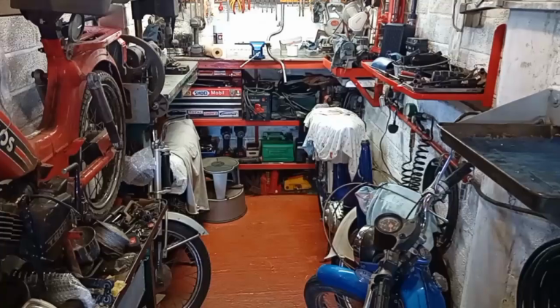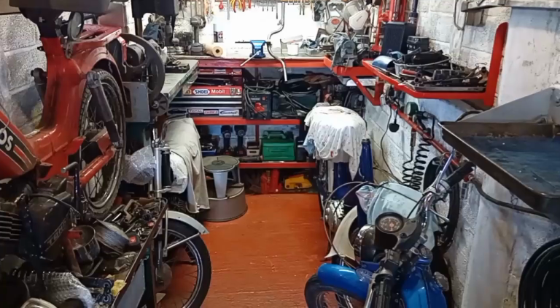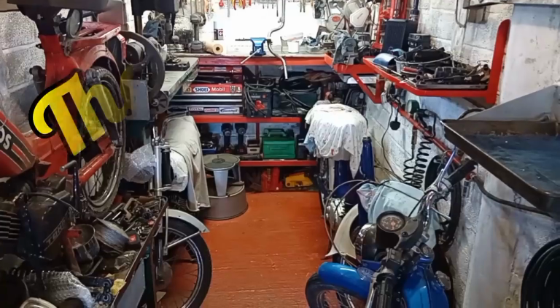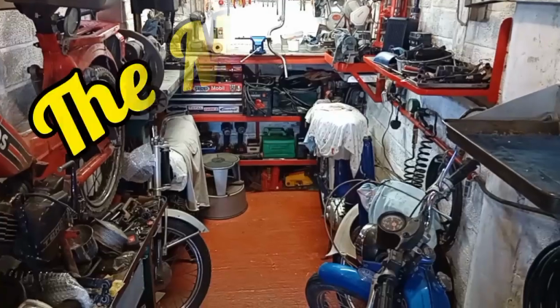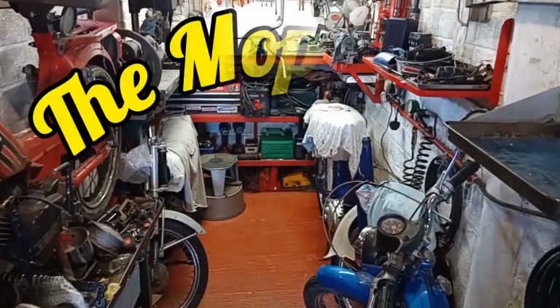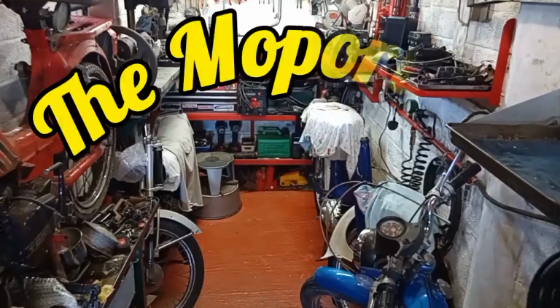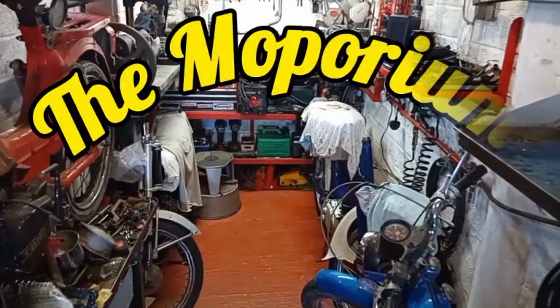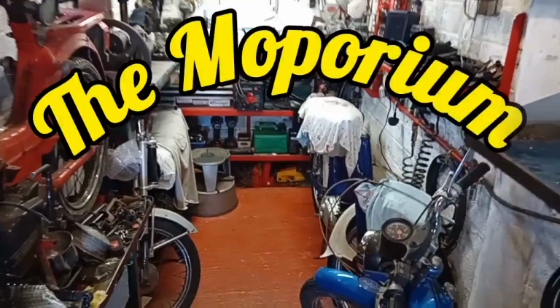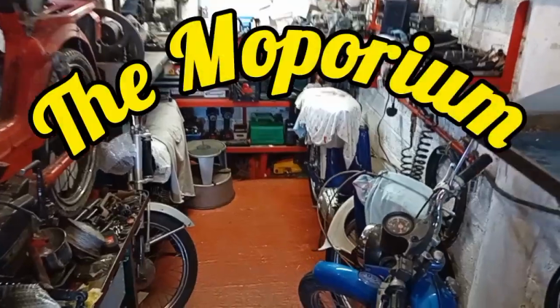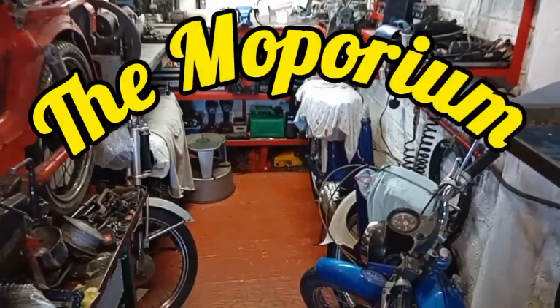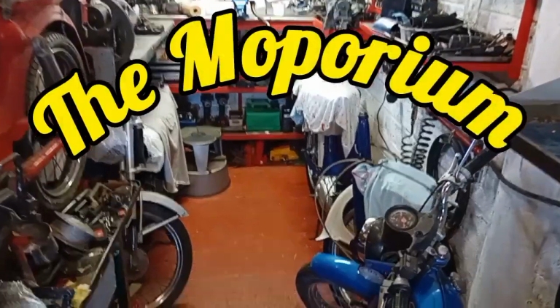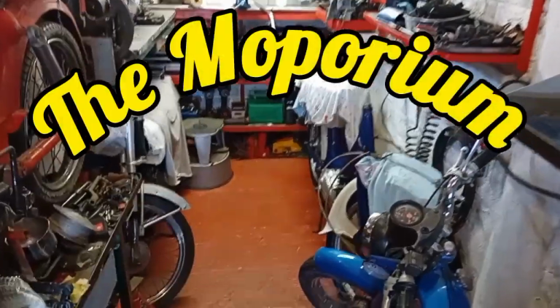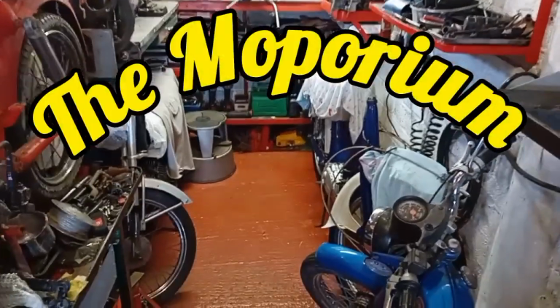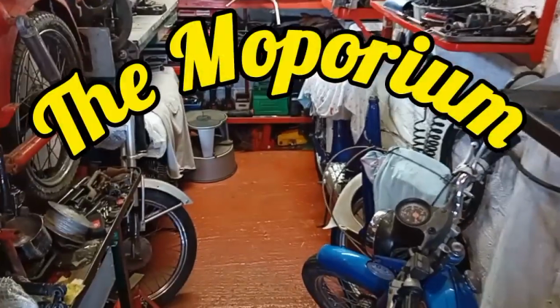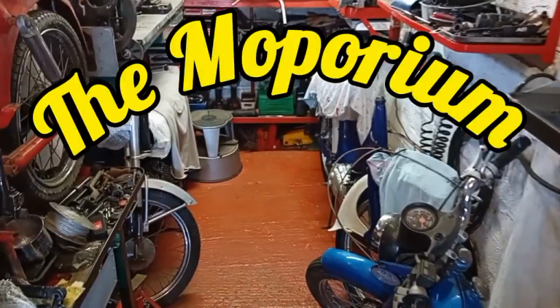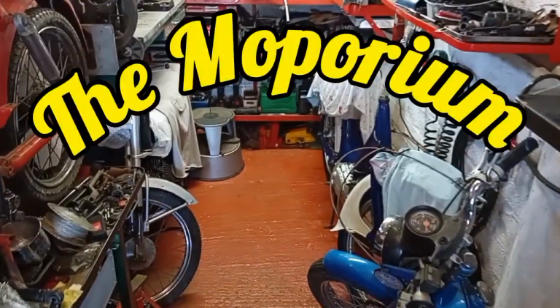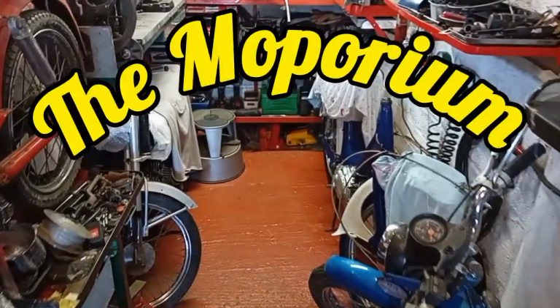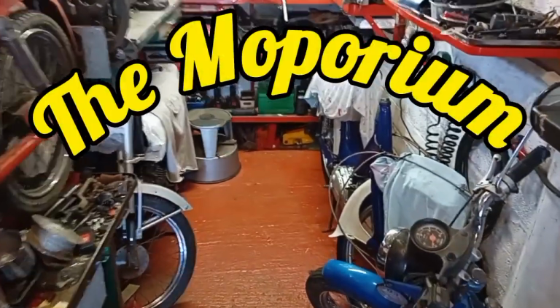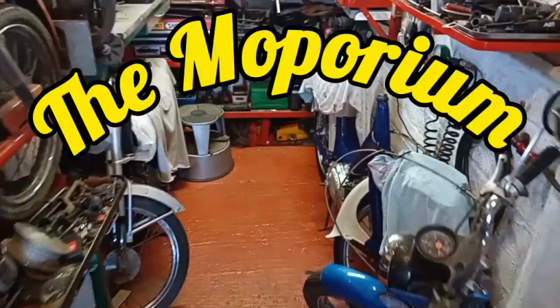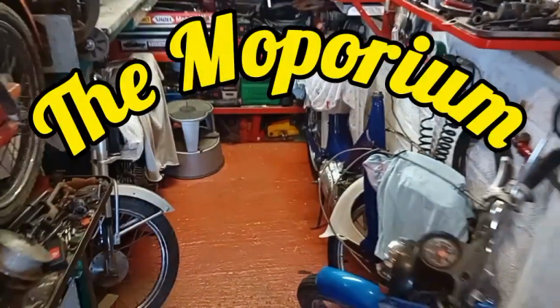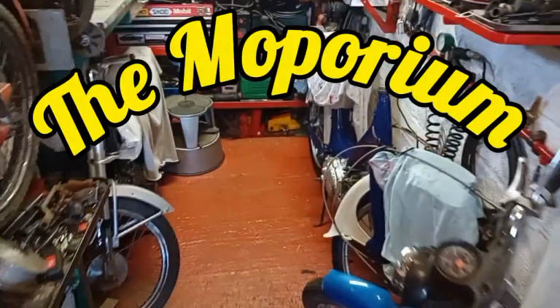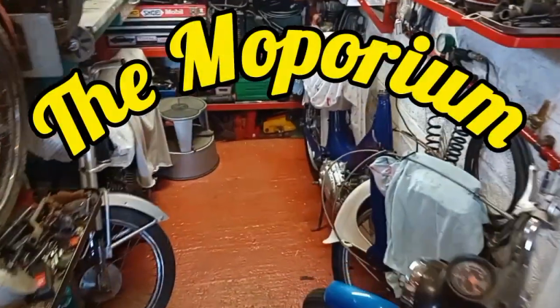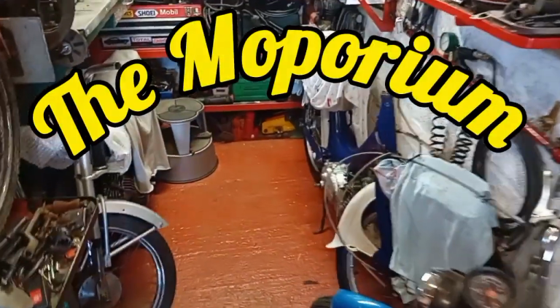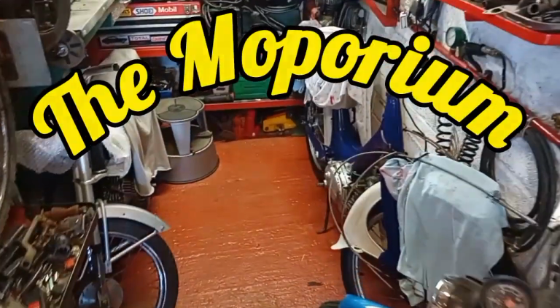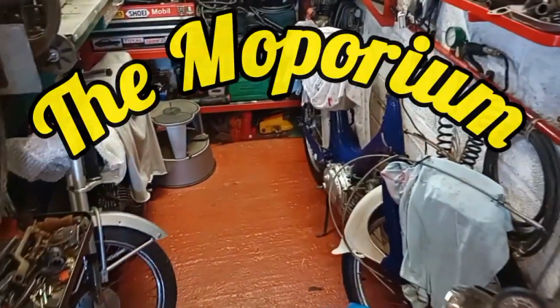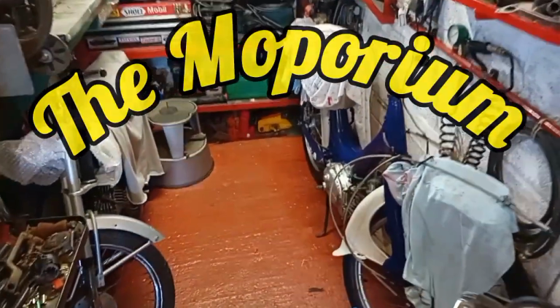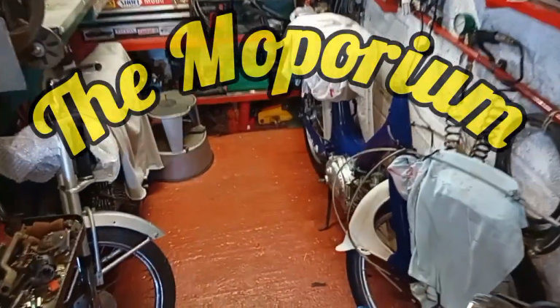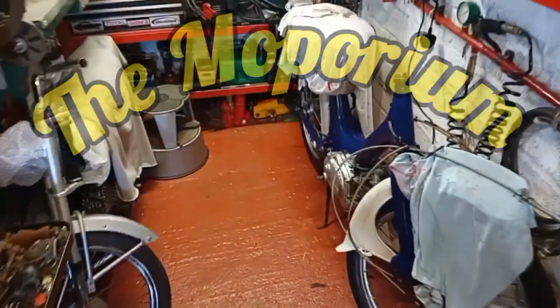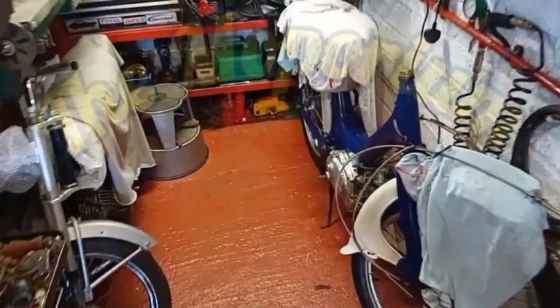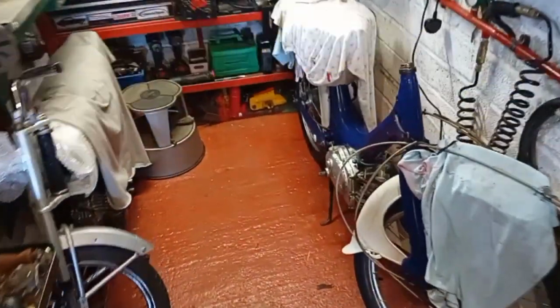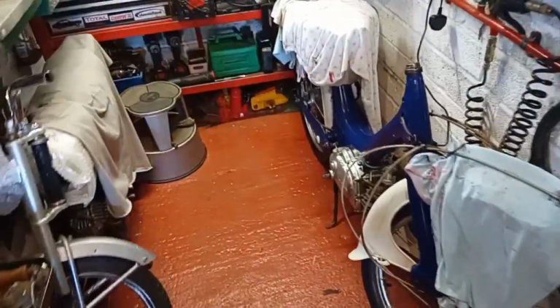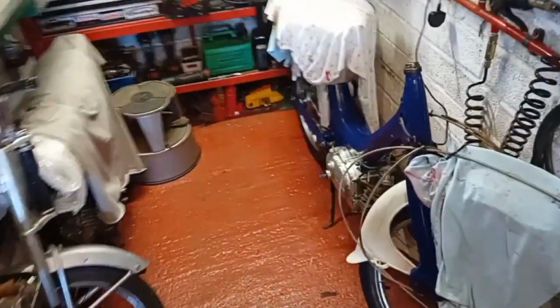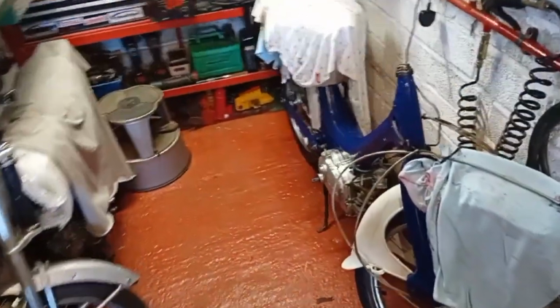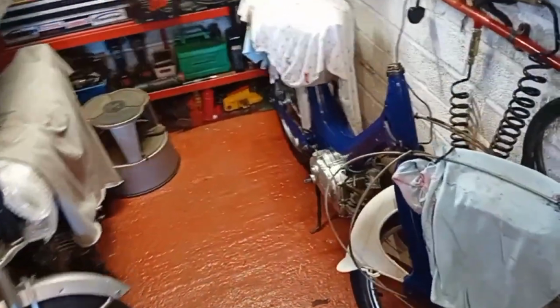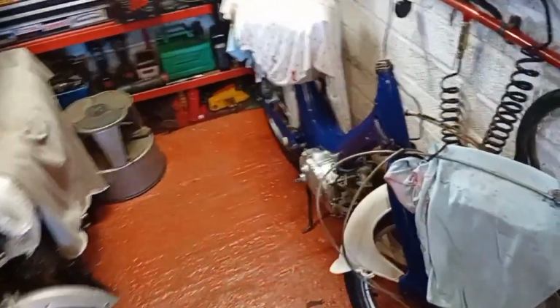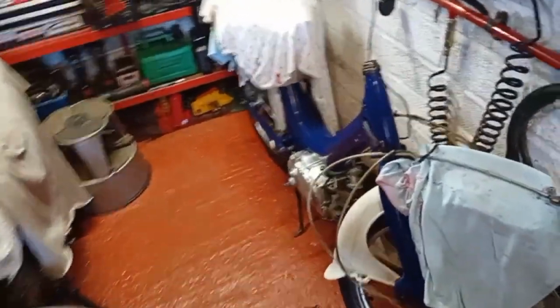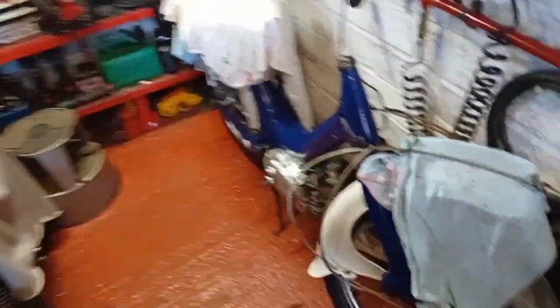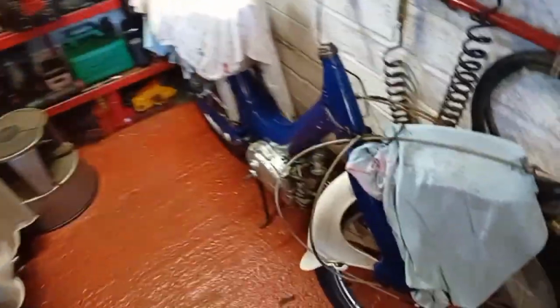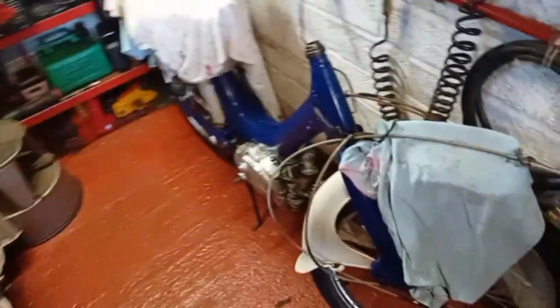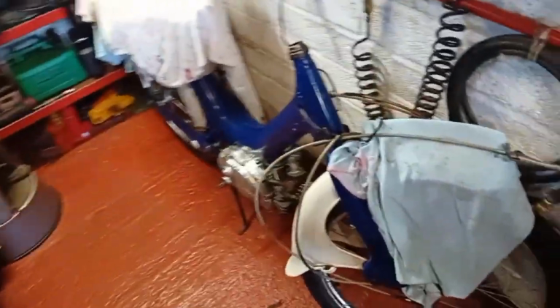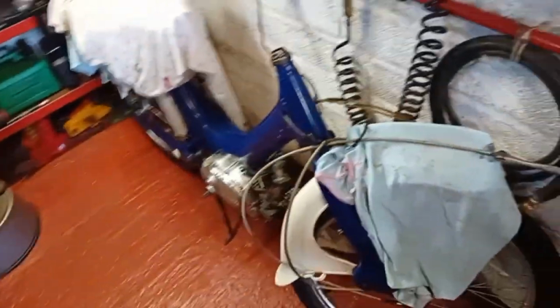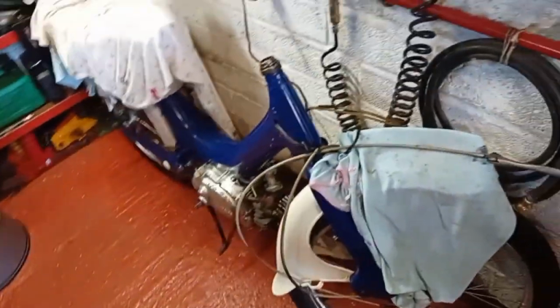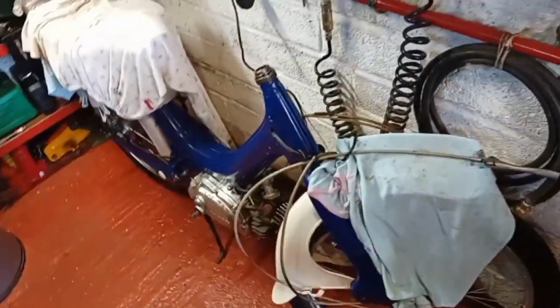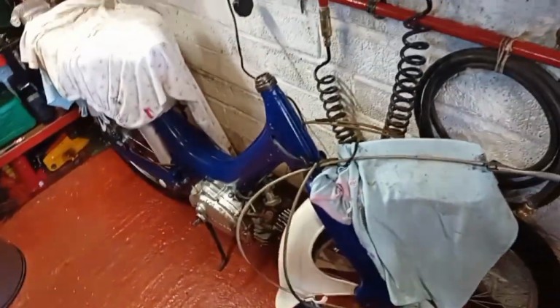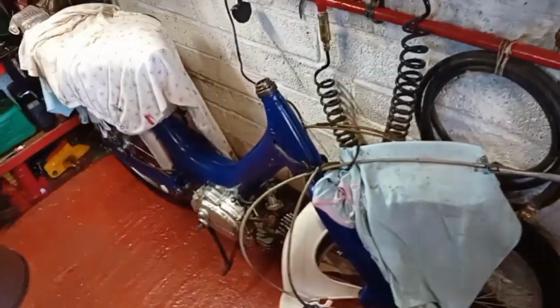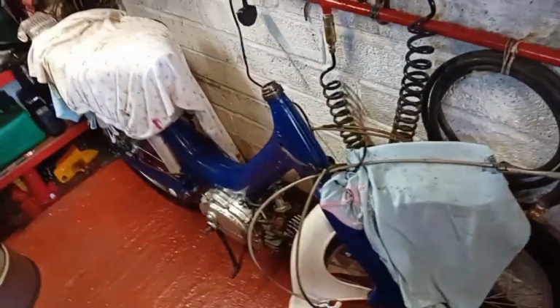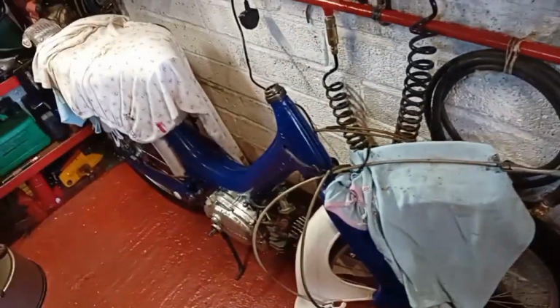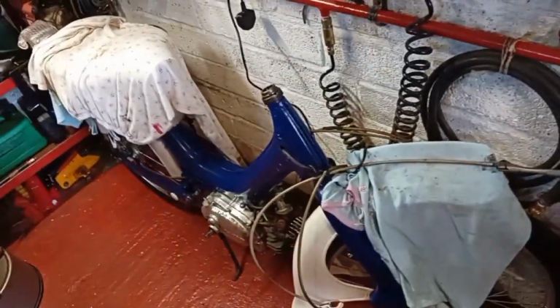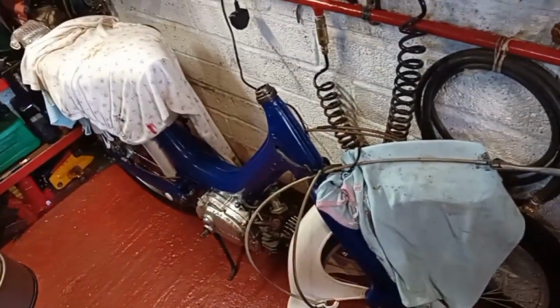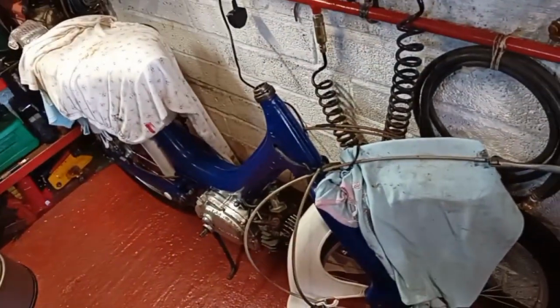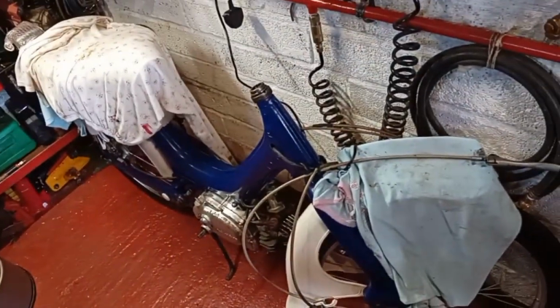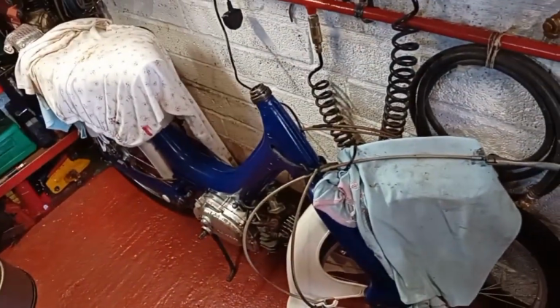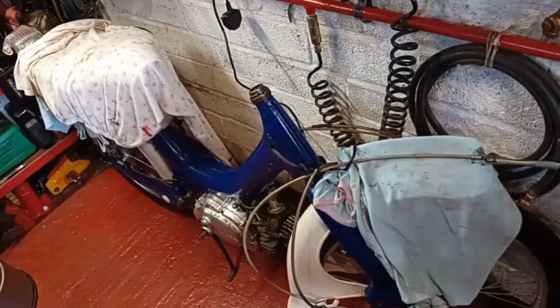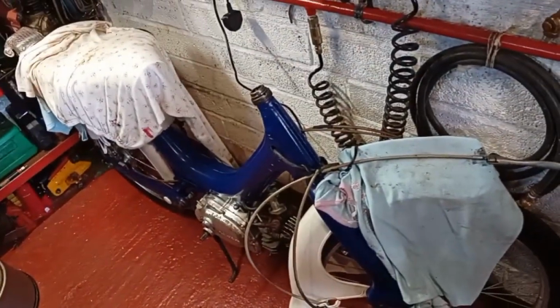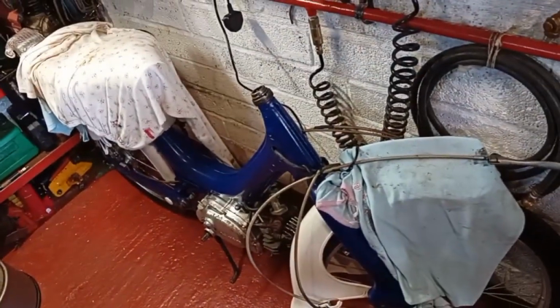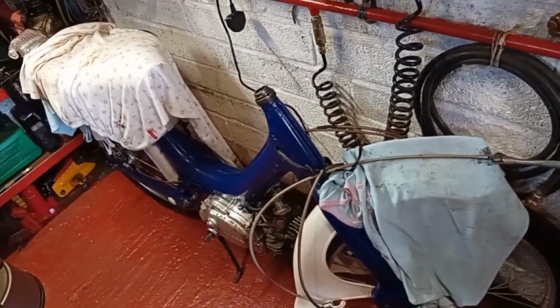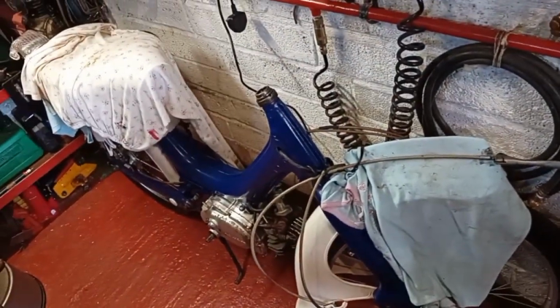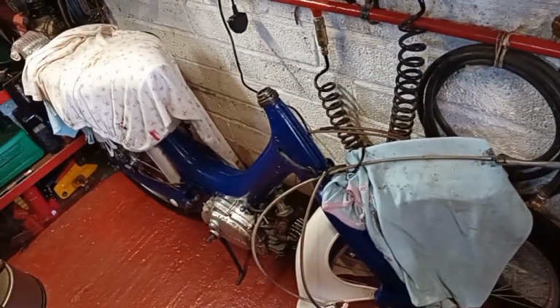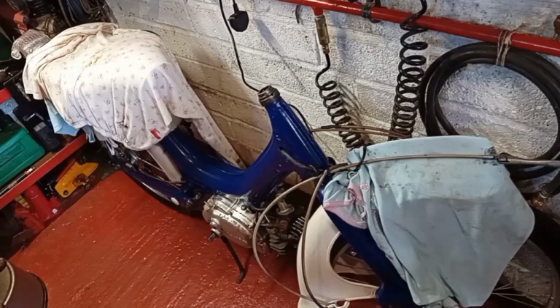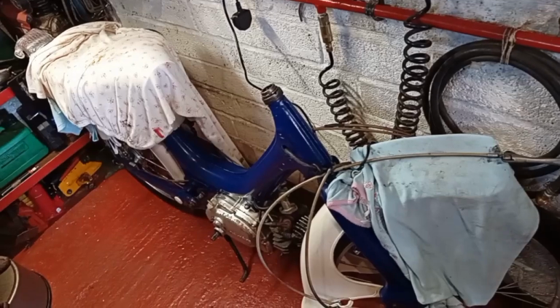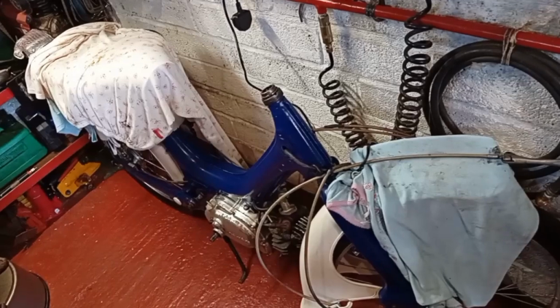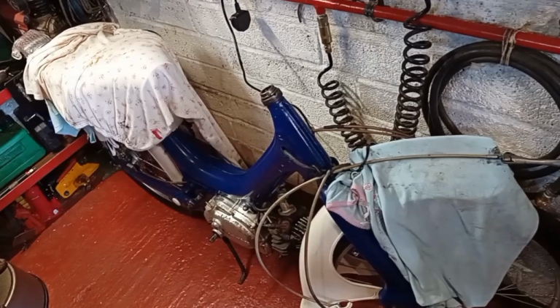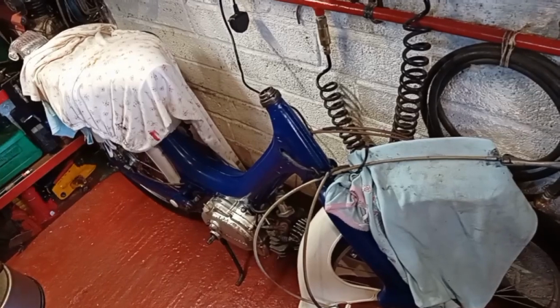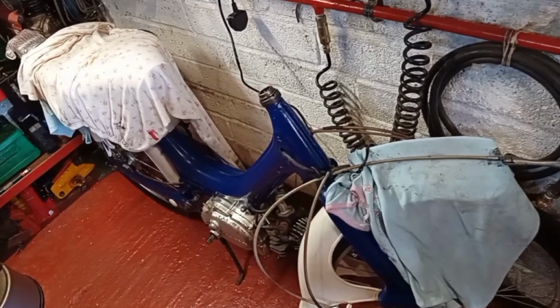It's a sunny afternoon at the Meporium. I have been busy, although this is usually the sort of time I'm busy doing my own stuff, but here I am.